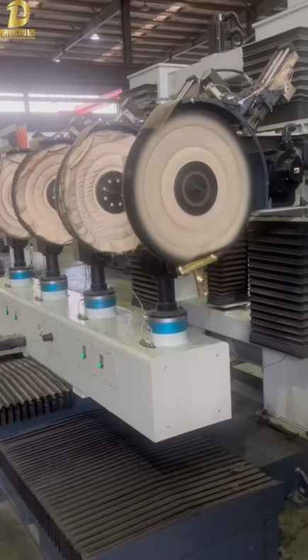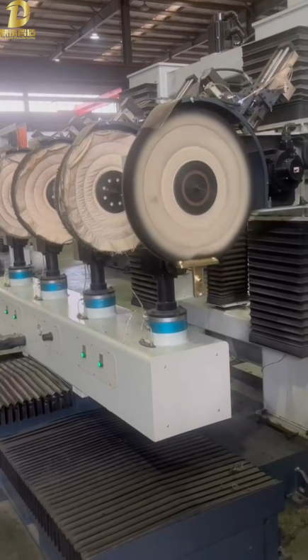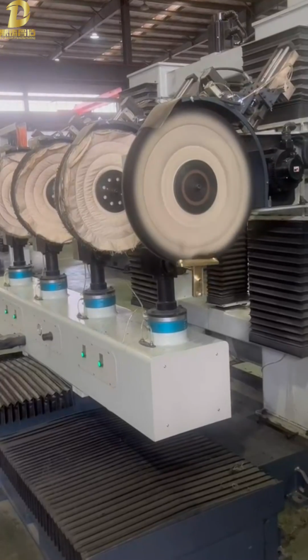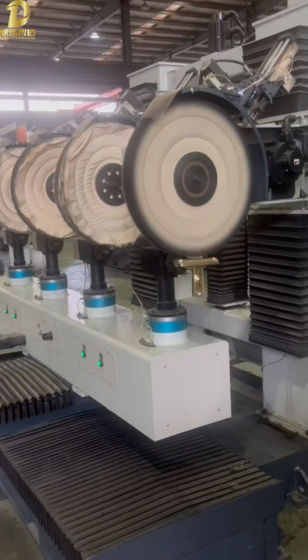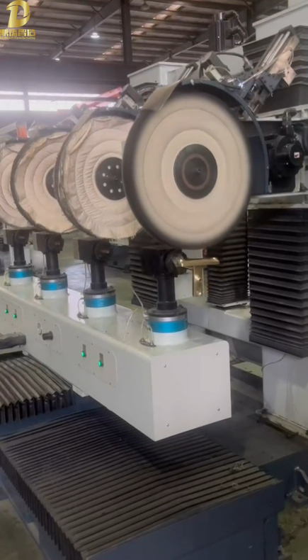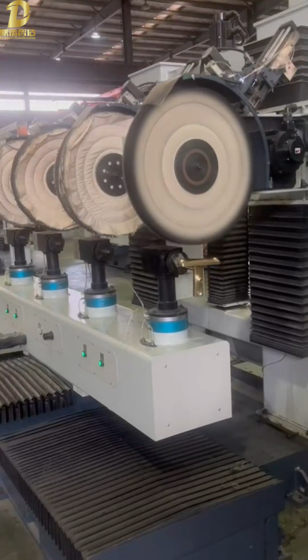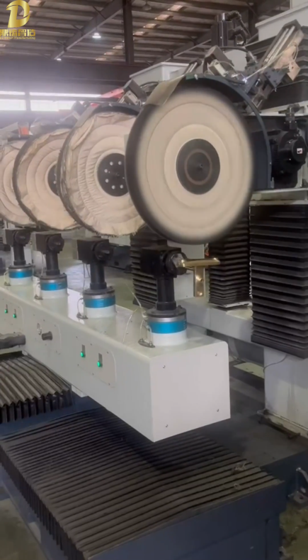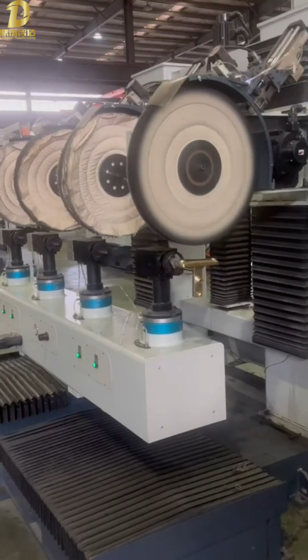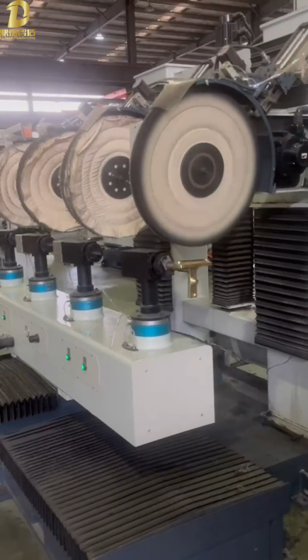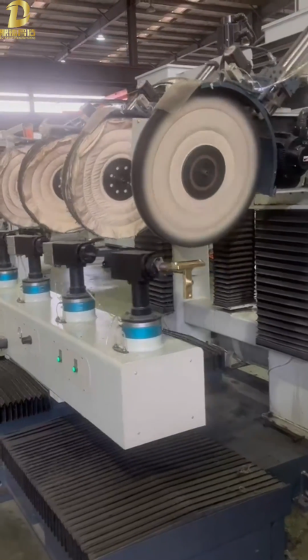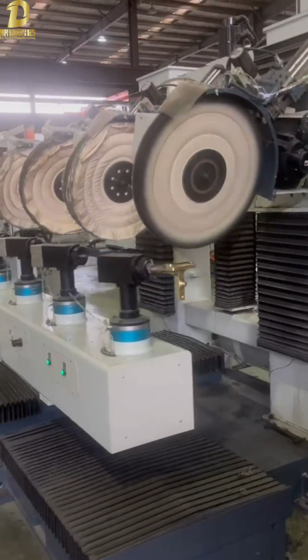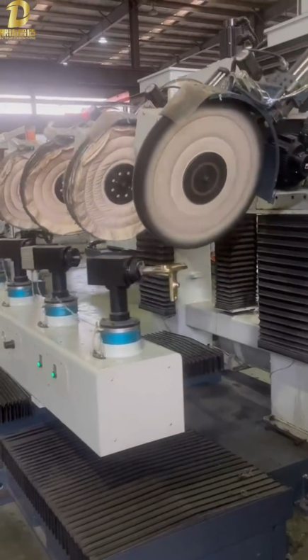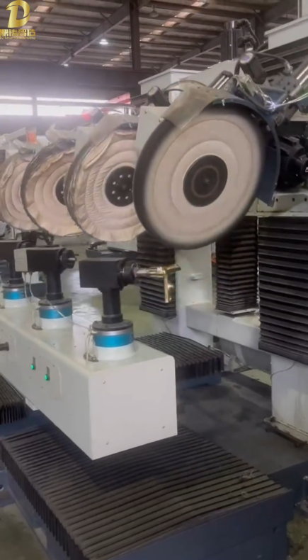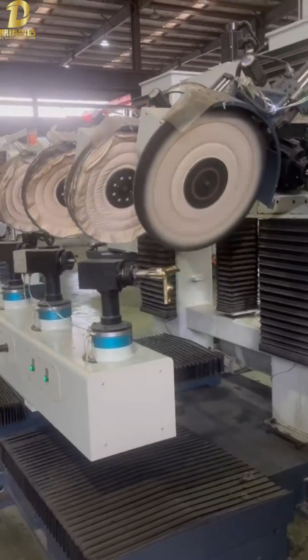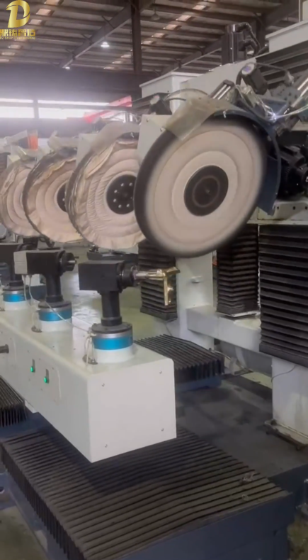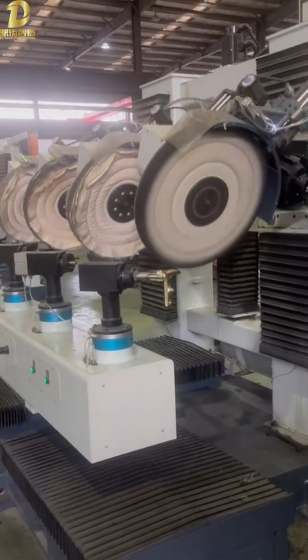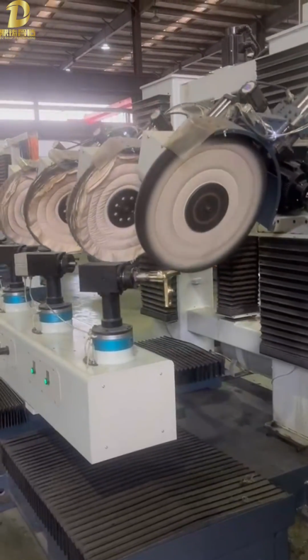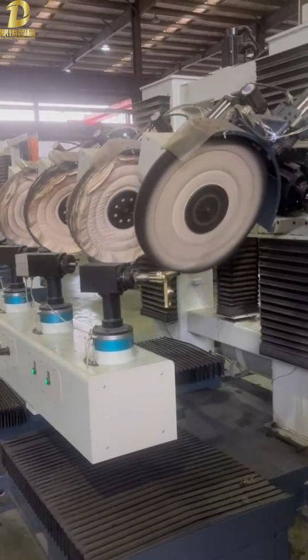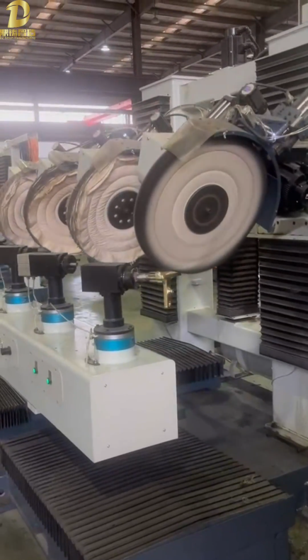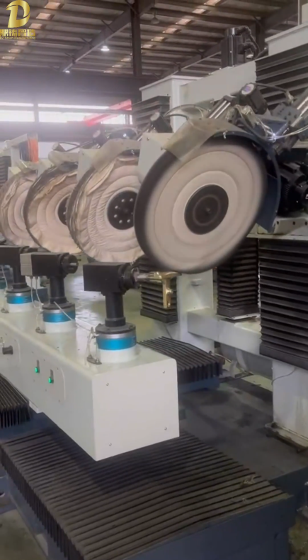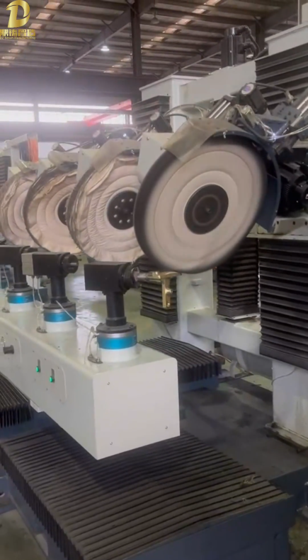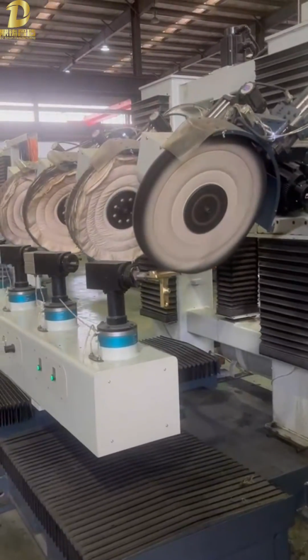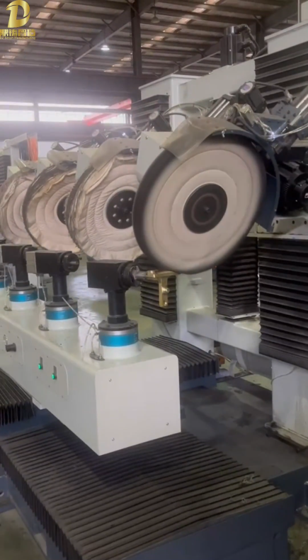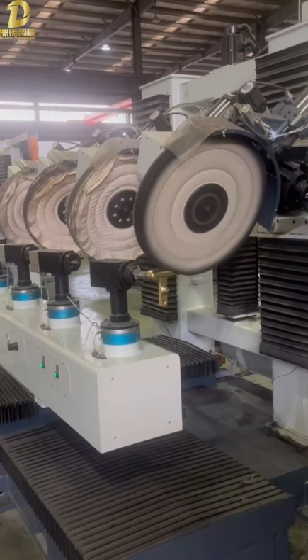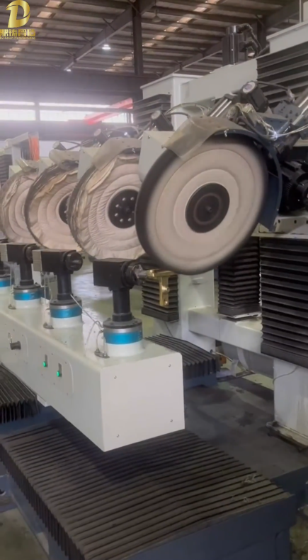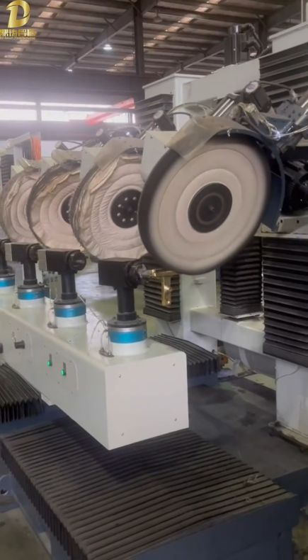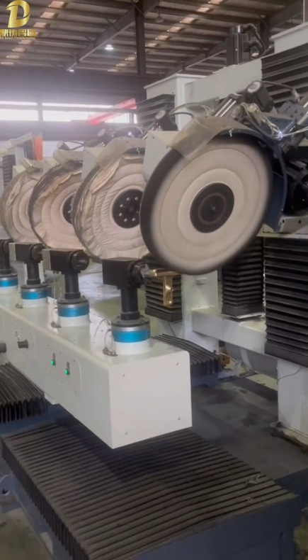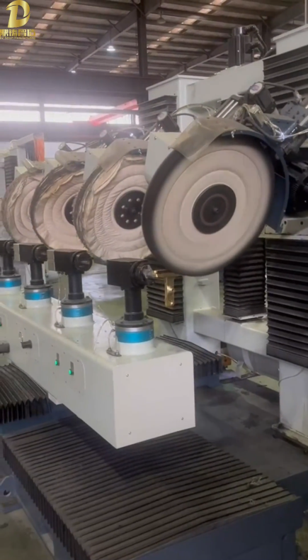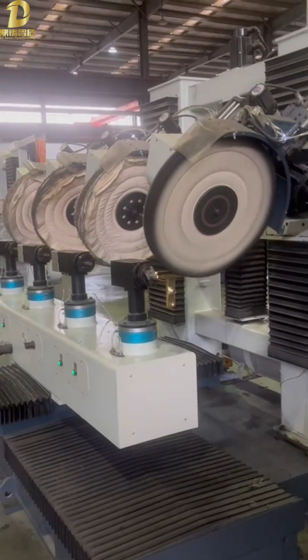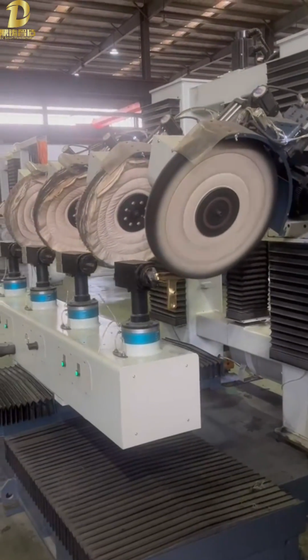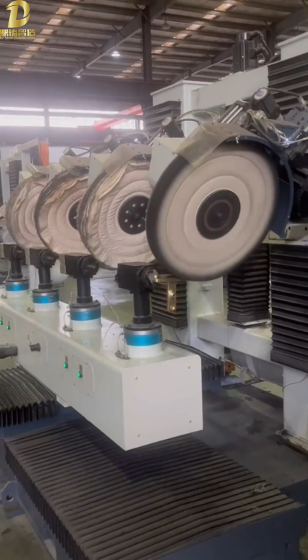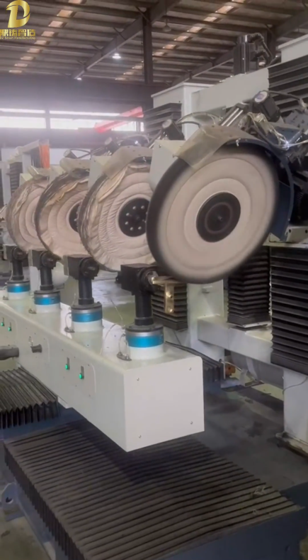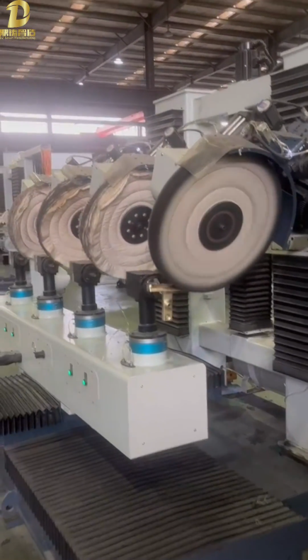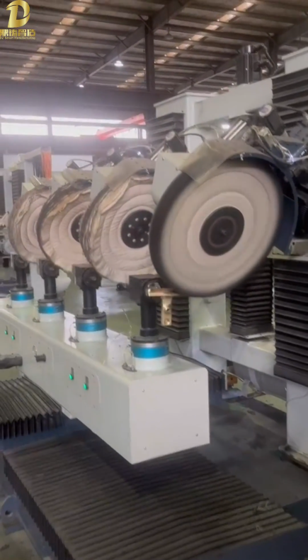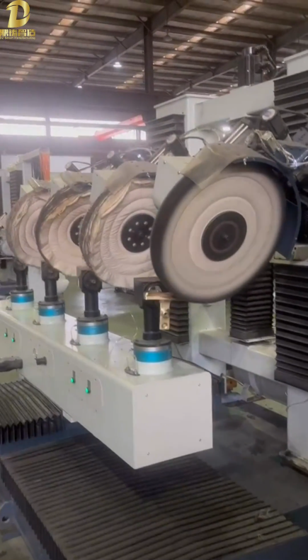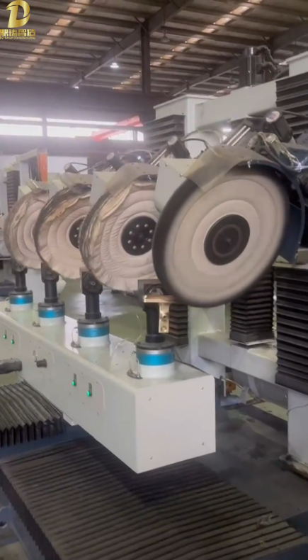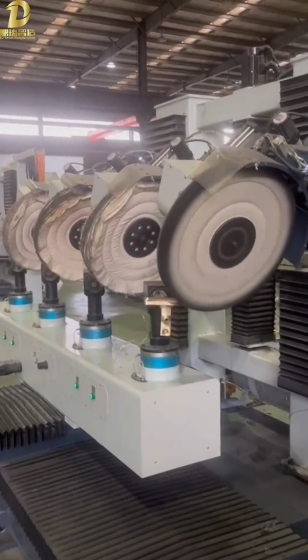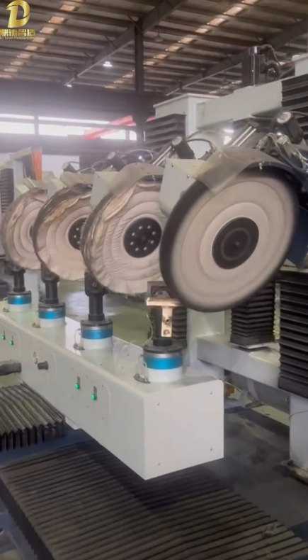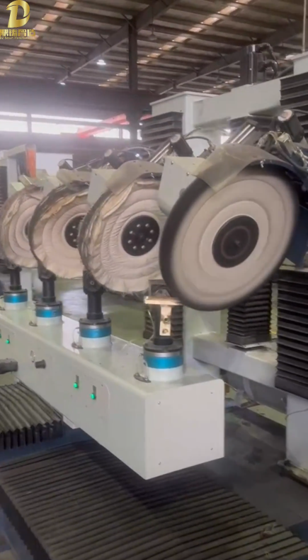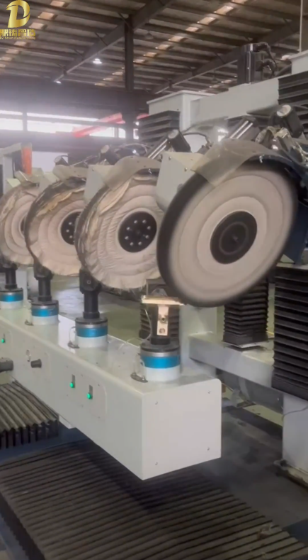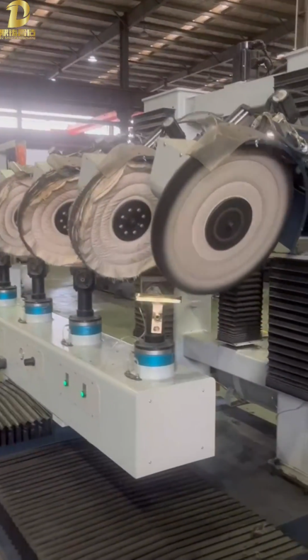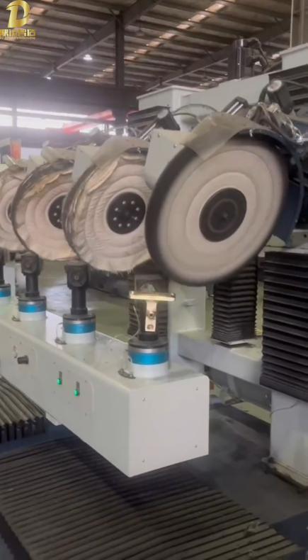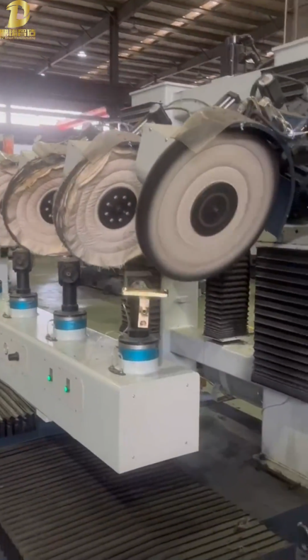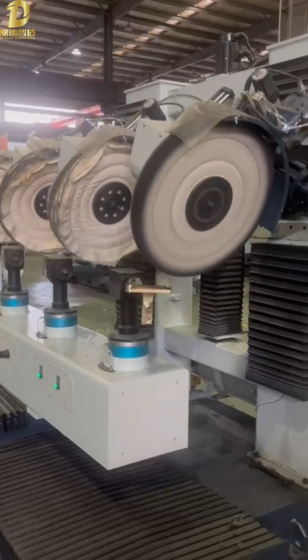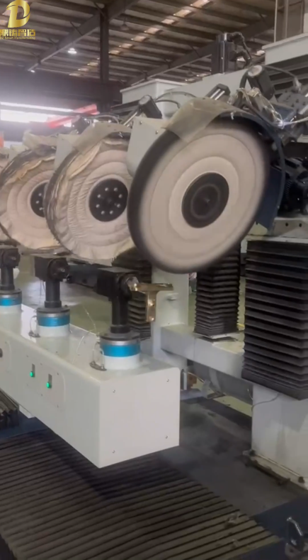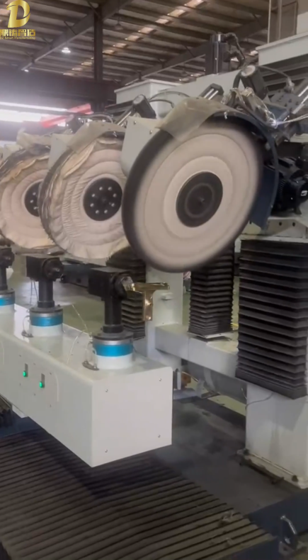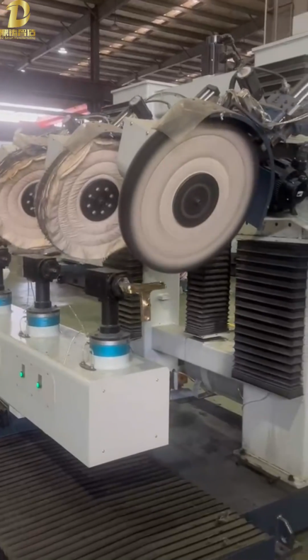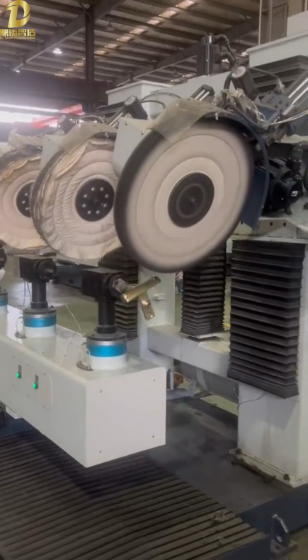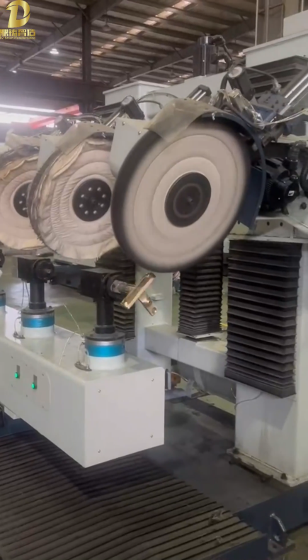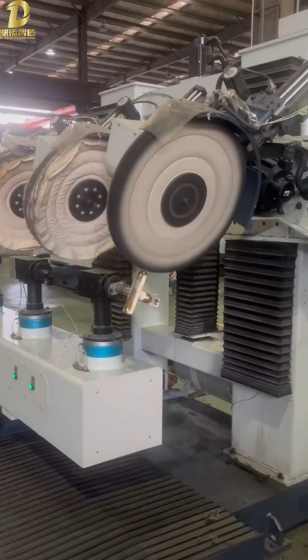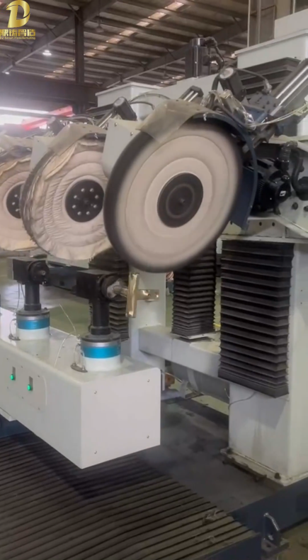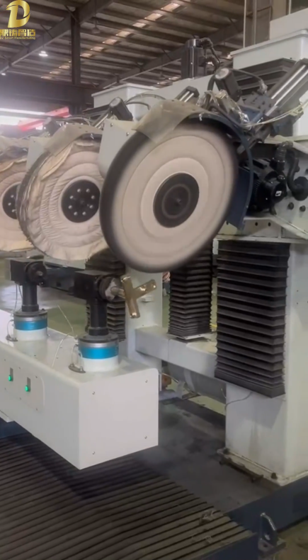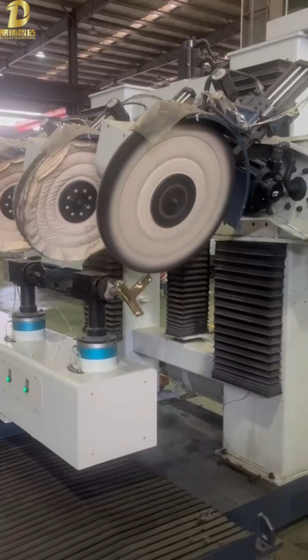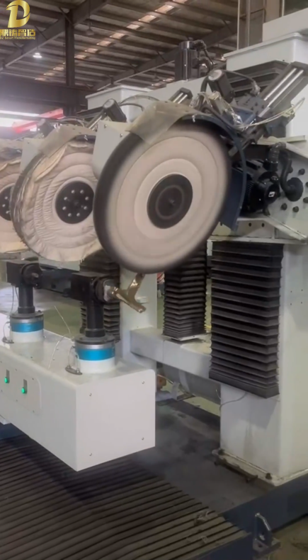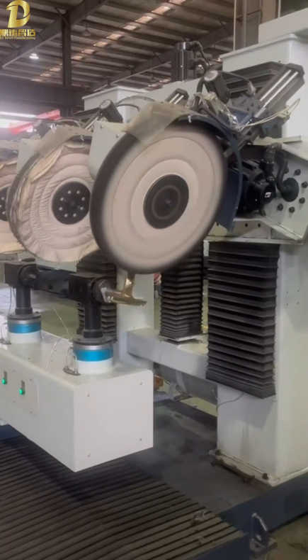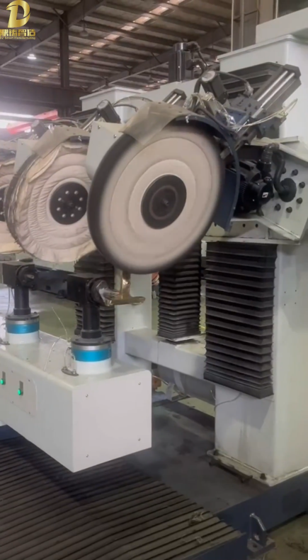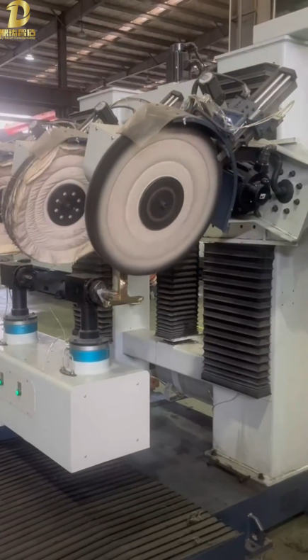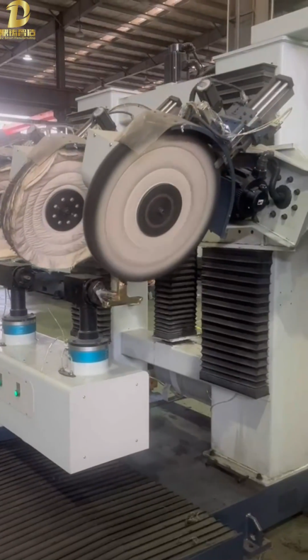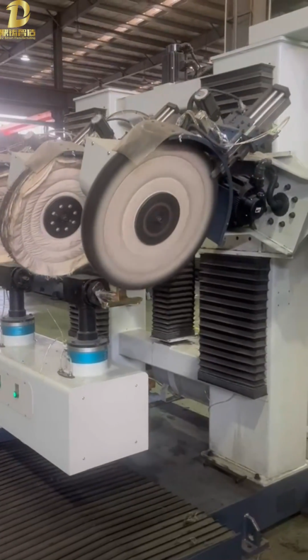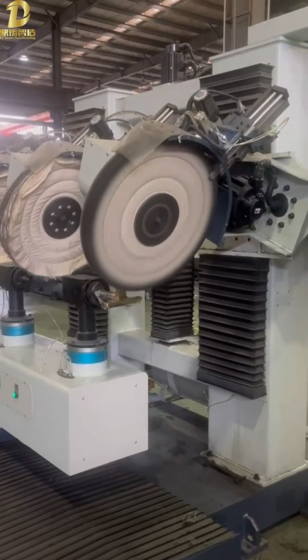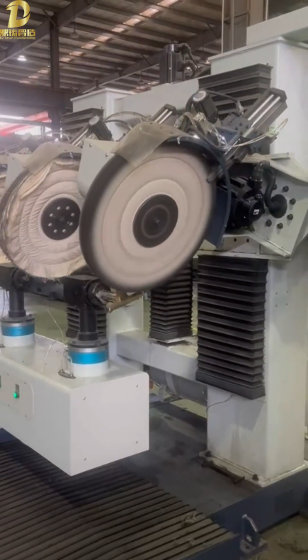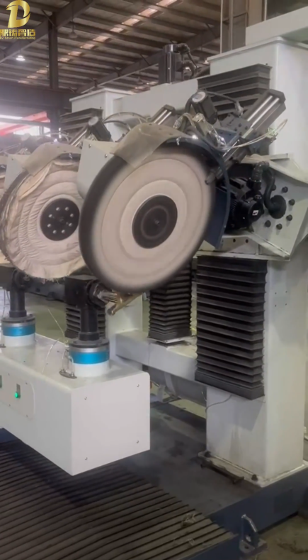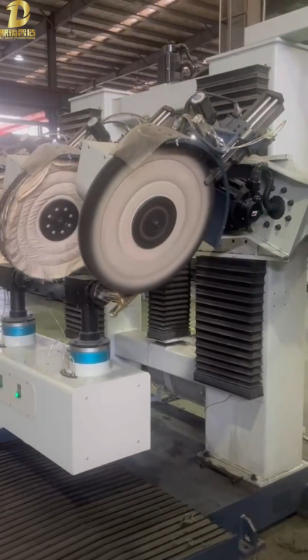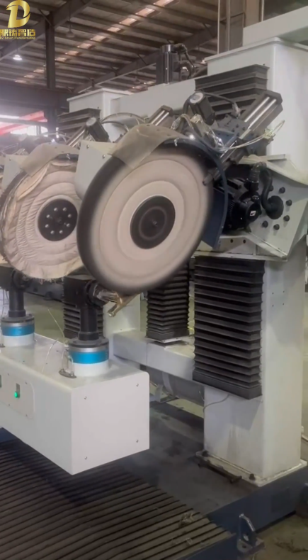When the outer diameter of the cloth wheel is reduced, the system automatically increases the speed and compensation.